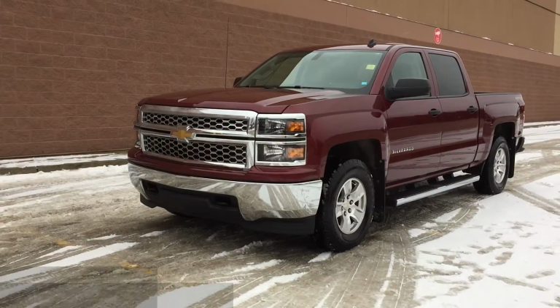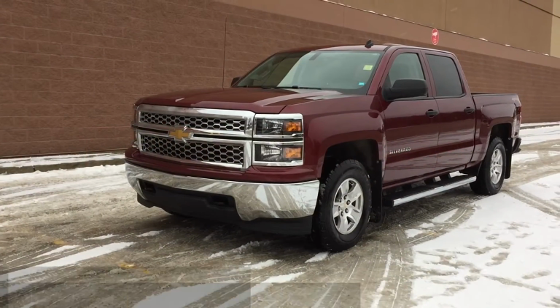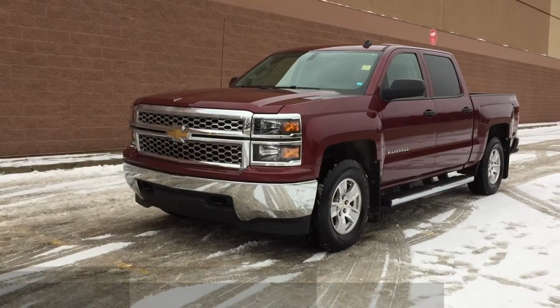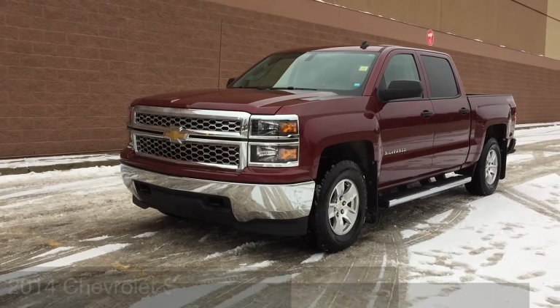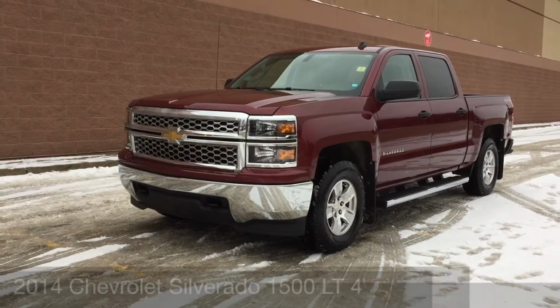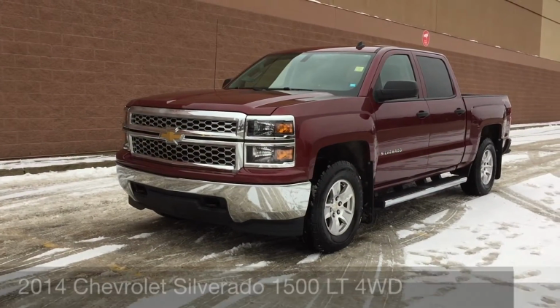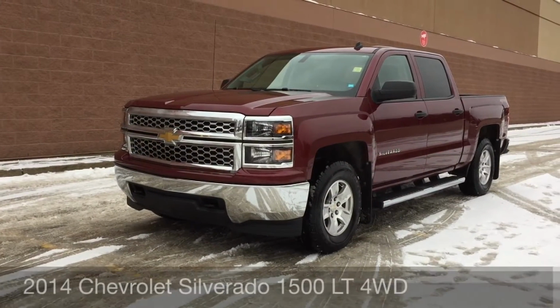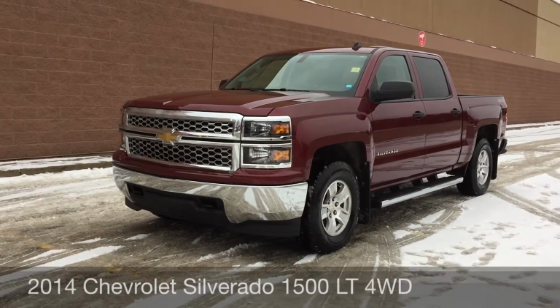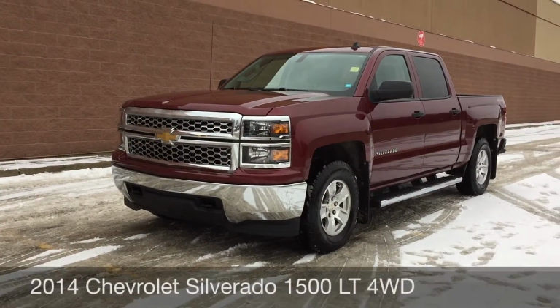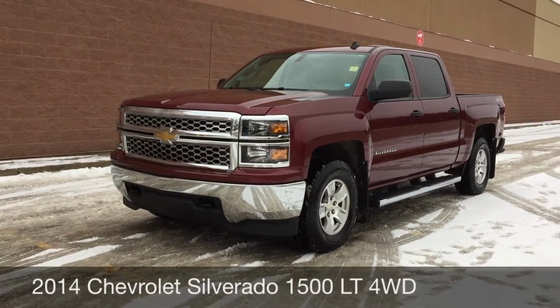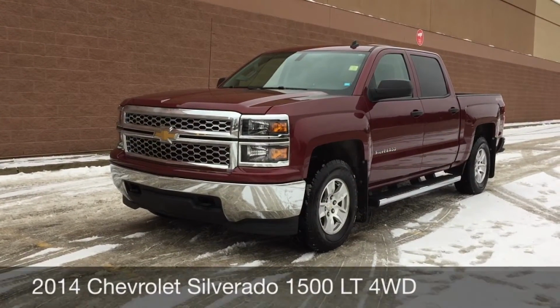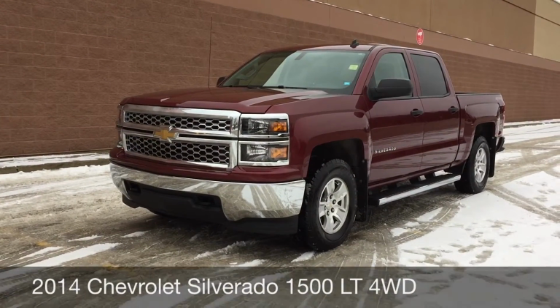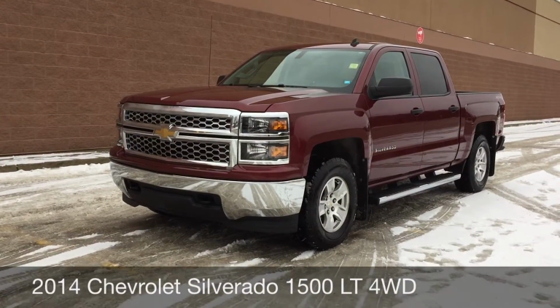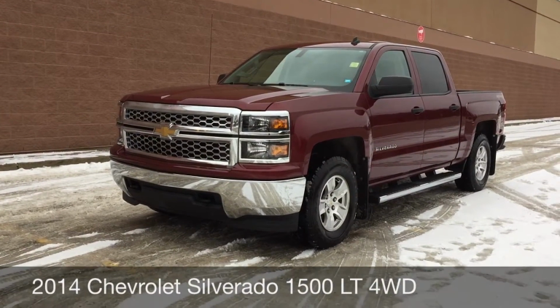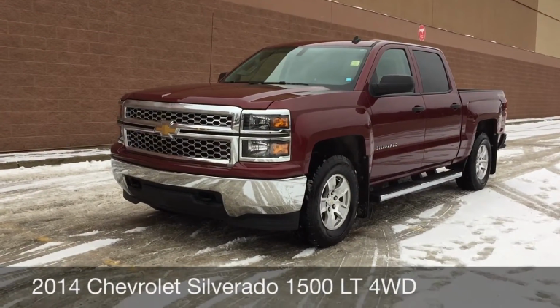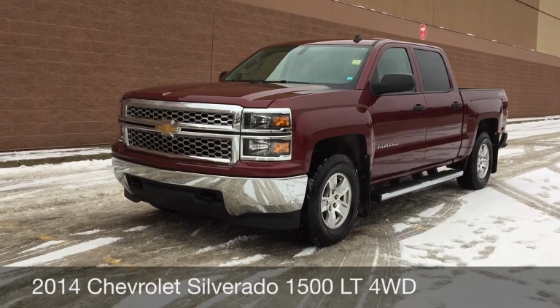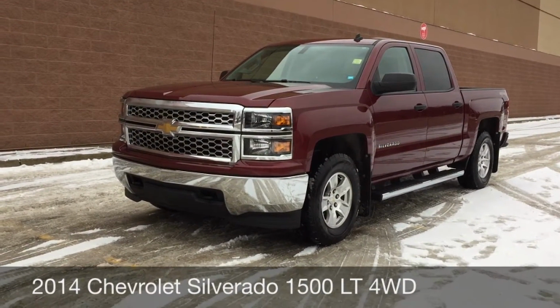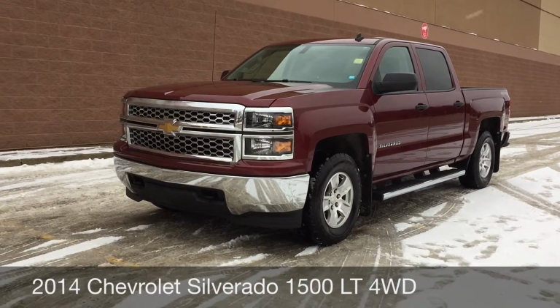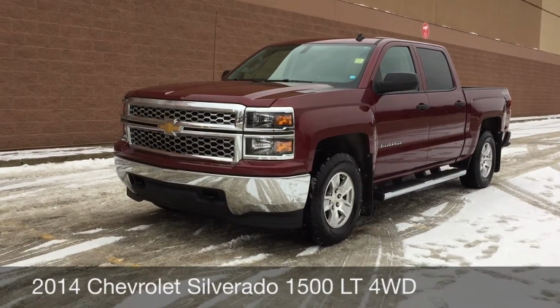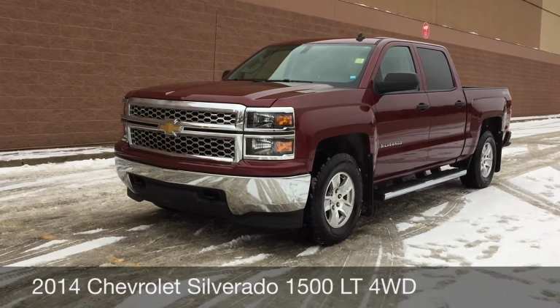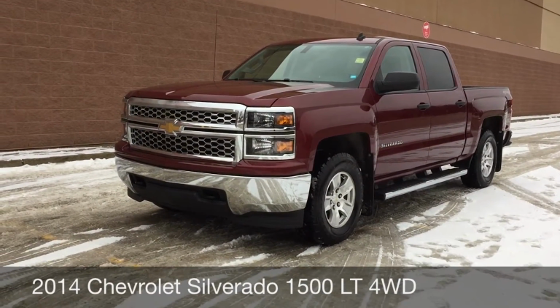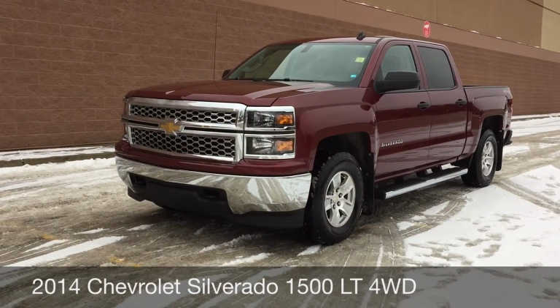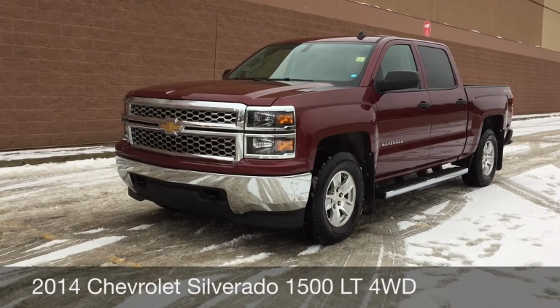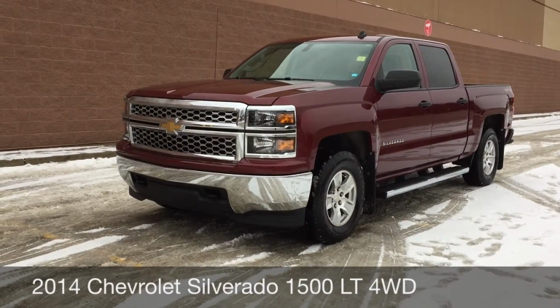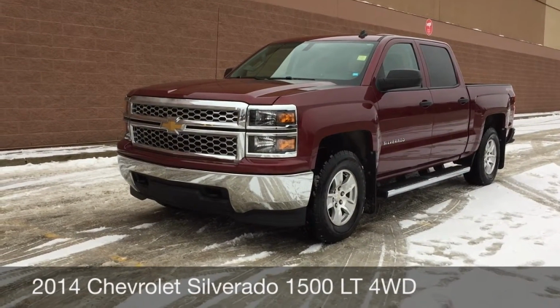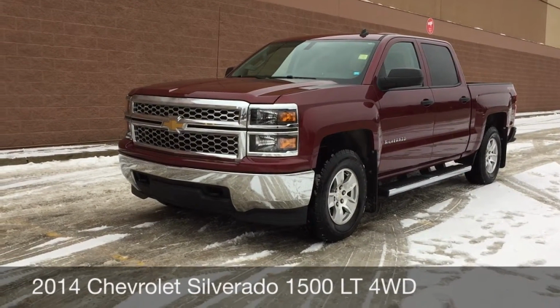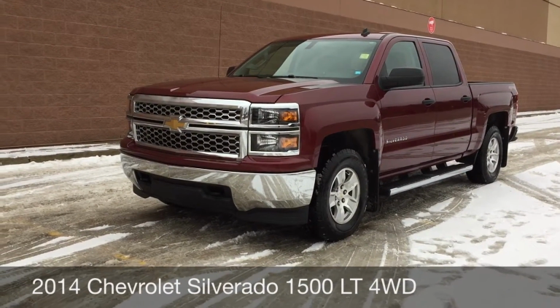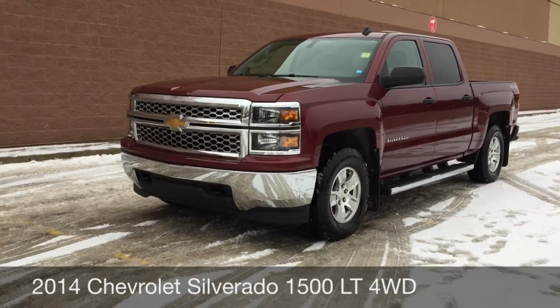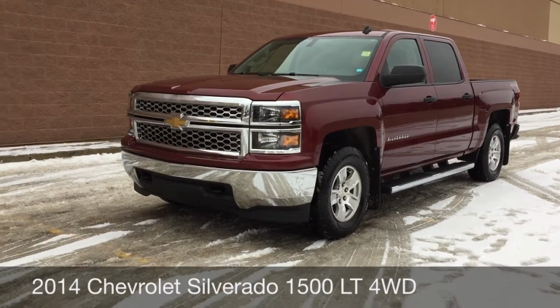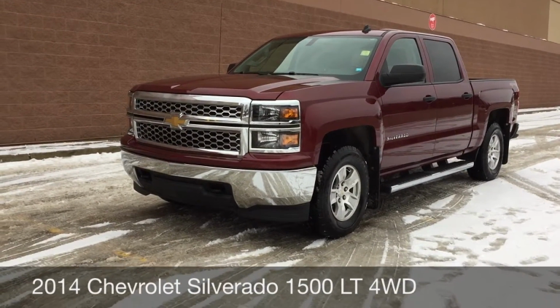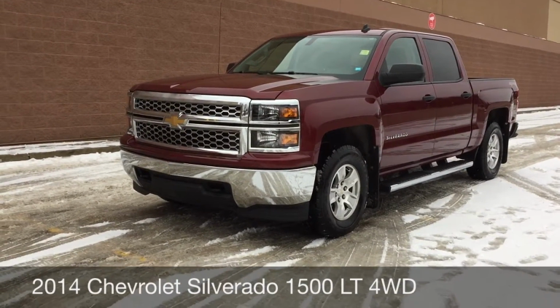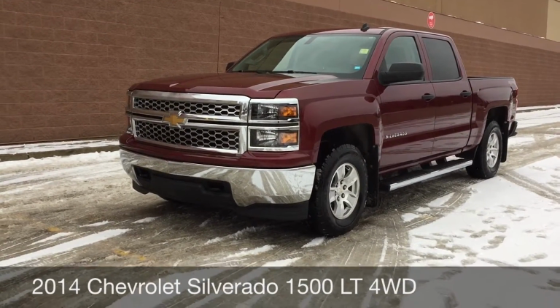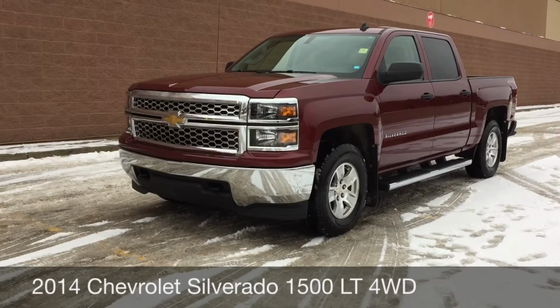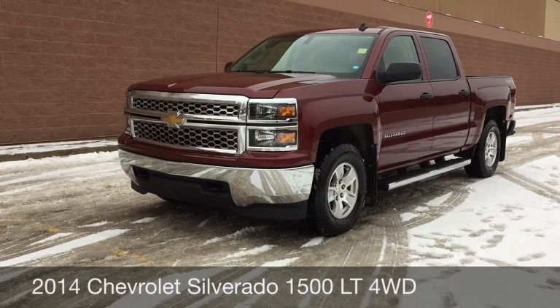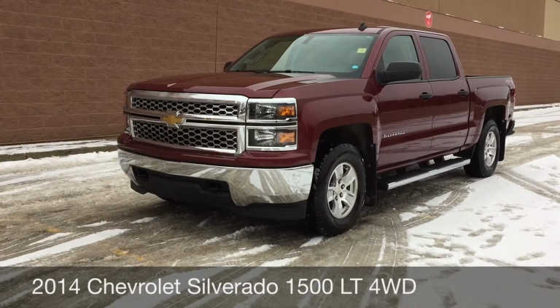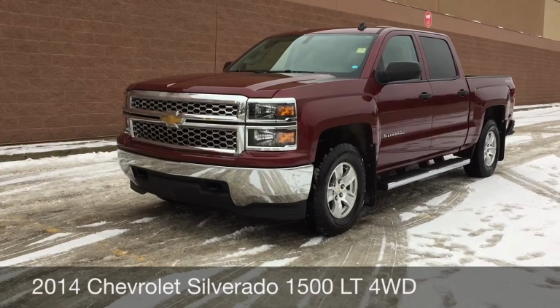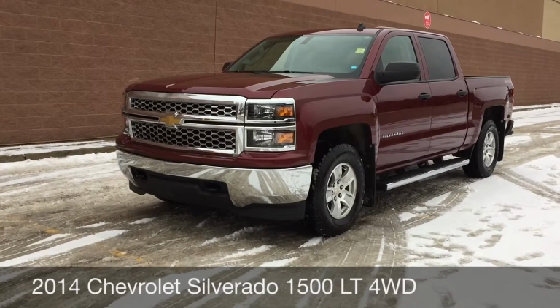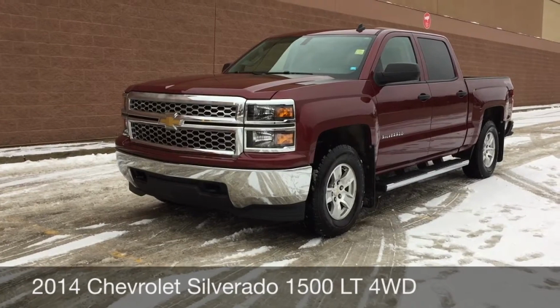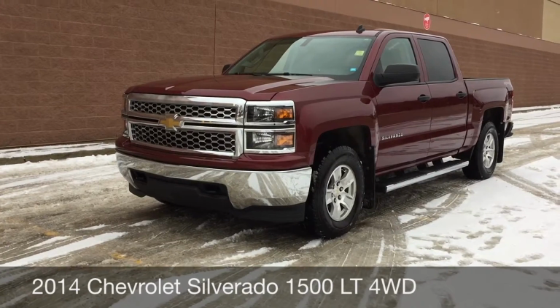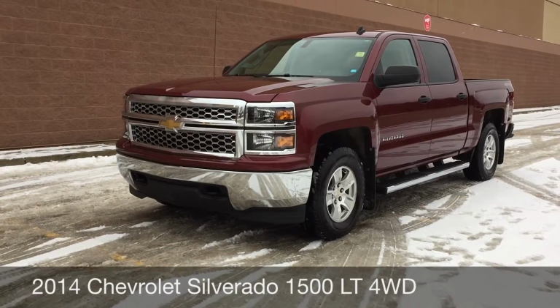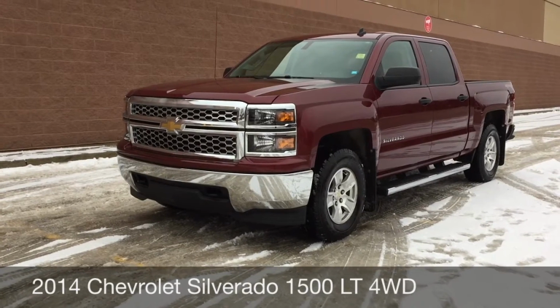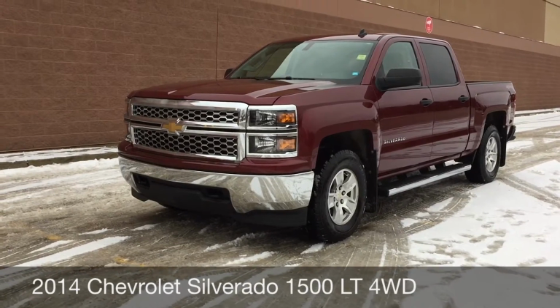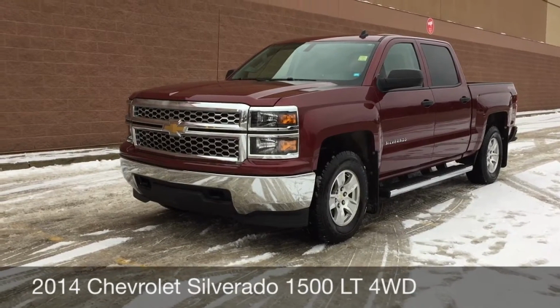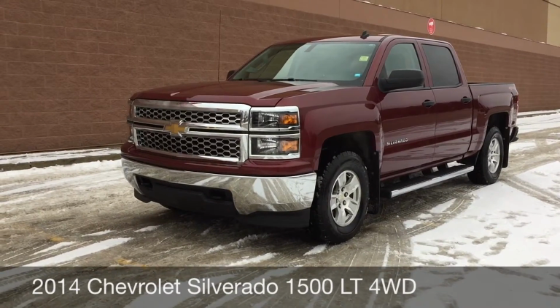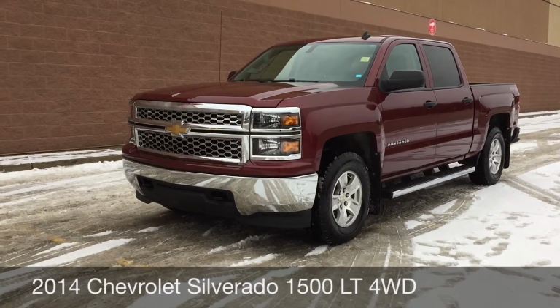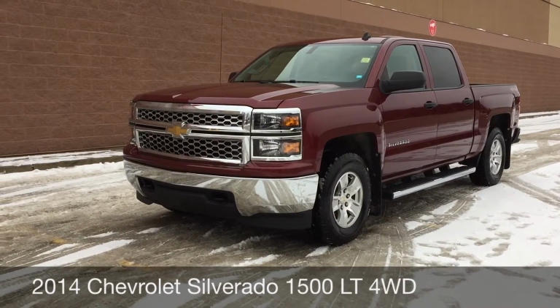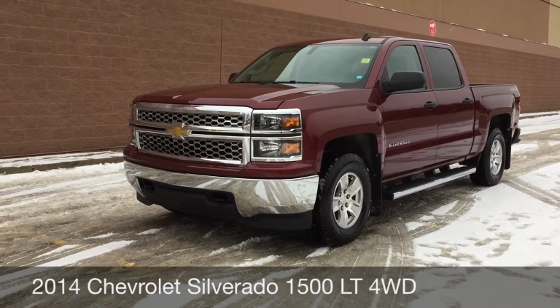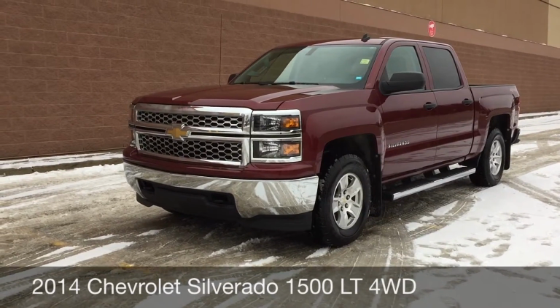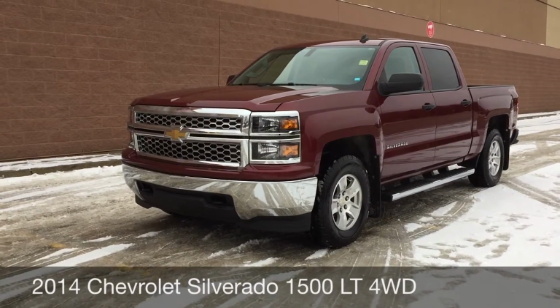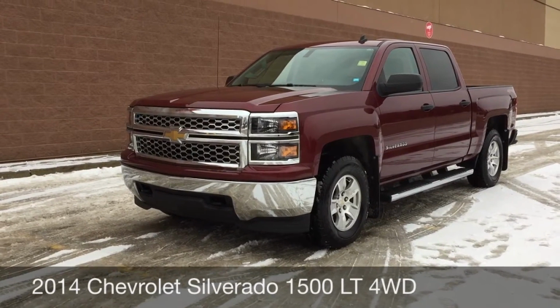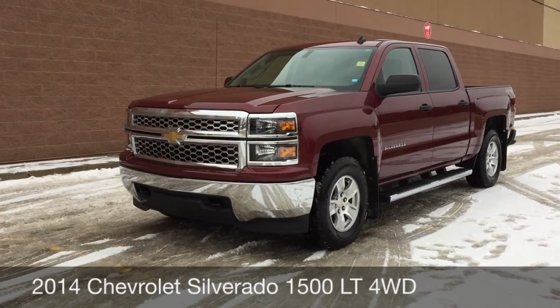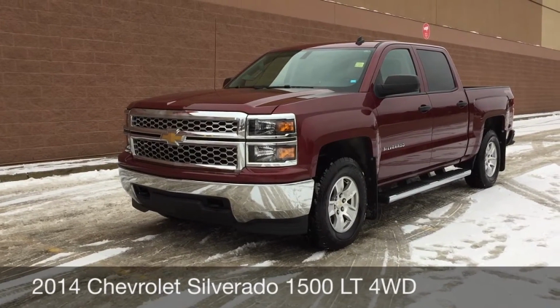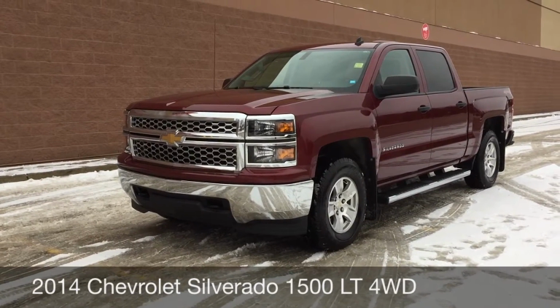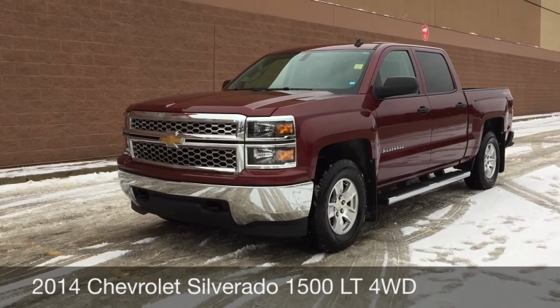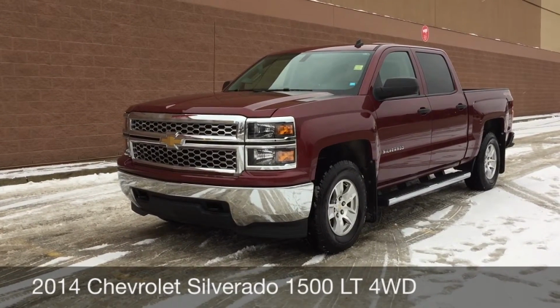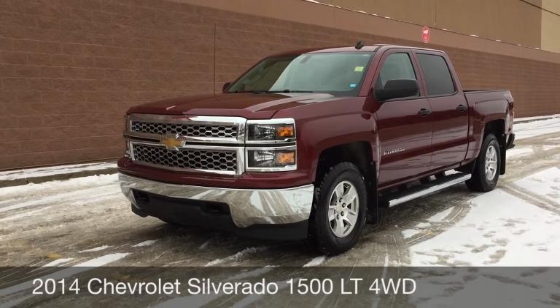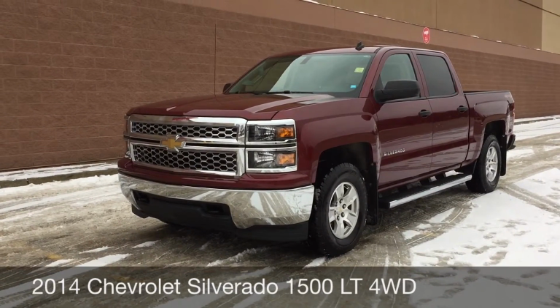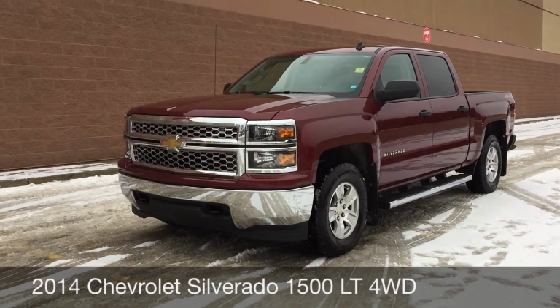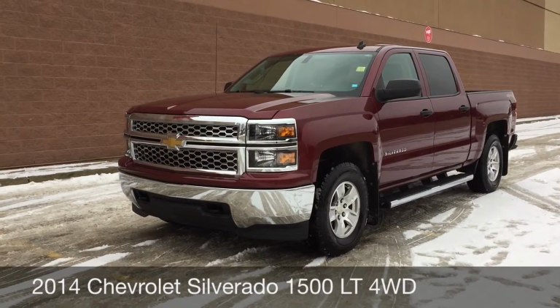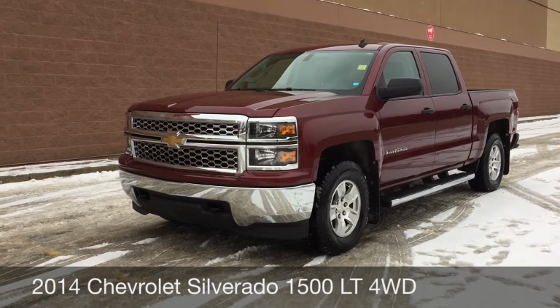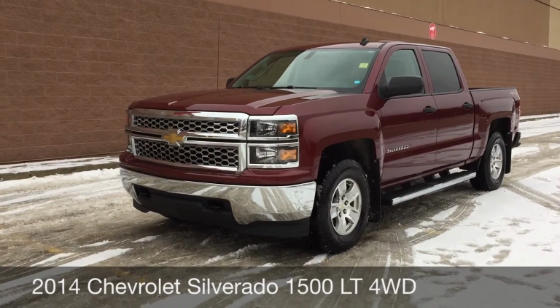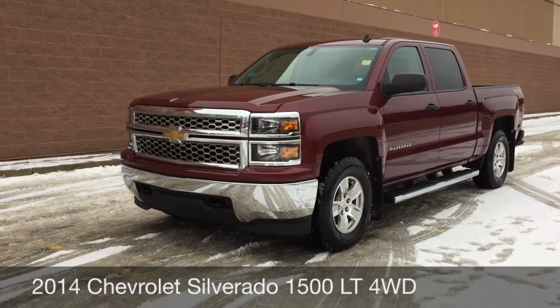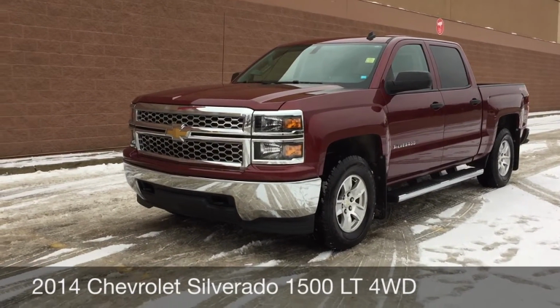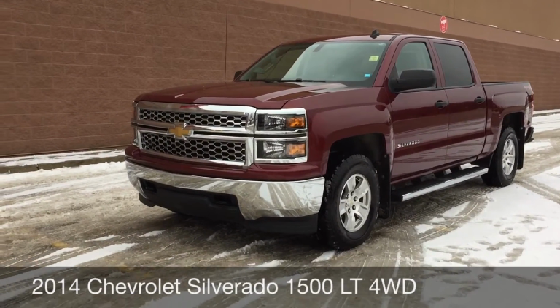Hey, this is Ride Time with two locations. What we got here is a 2014 Chevrolet Silverado 1500 LT with four-wheel drive.